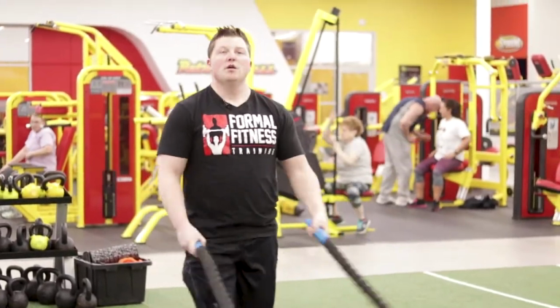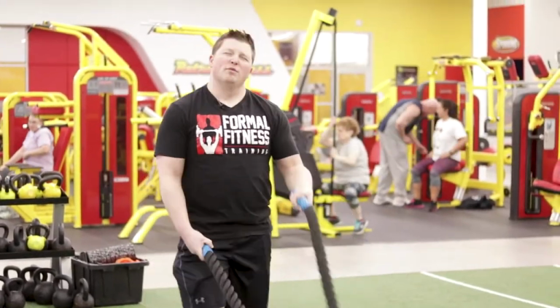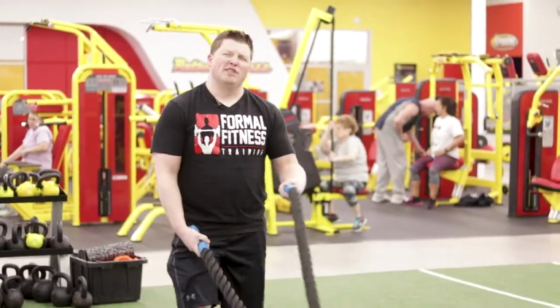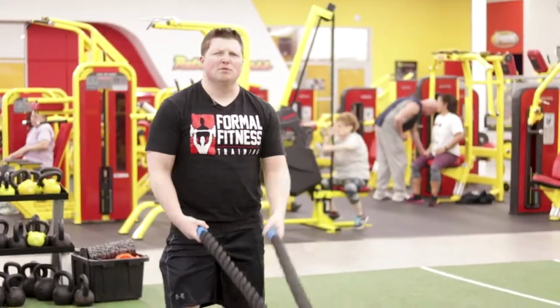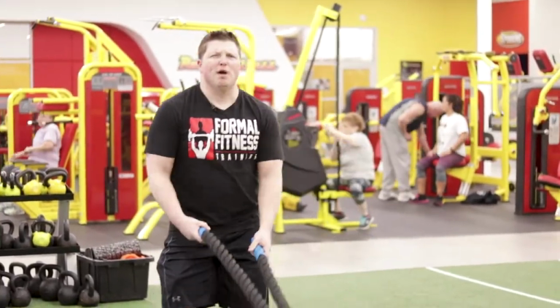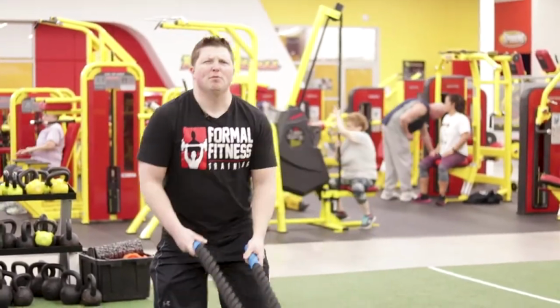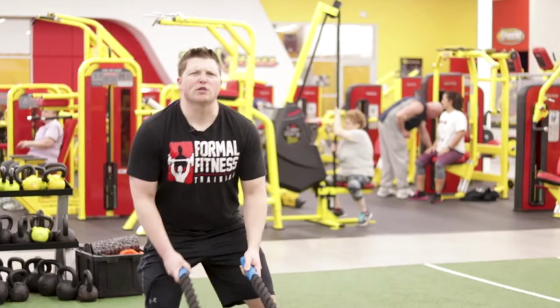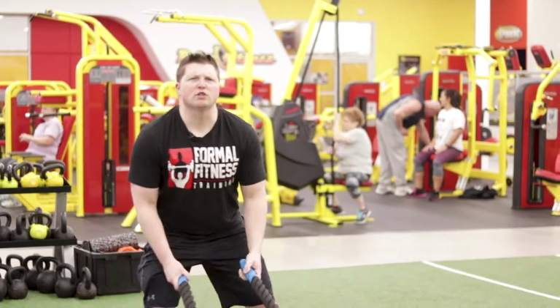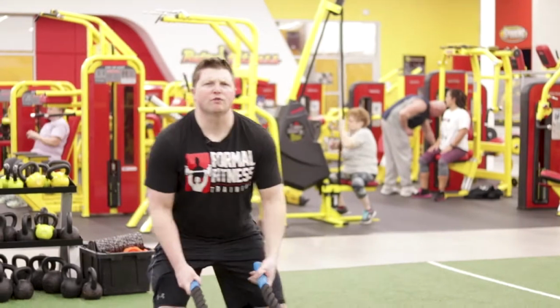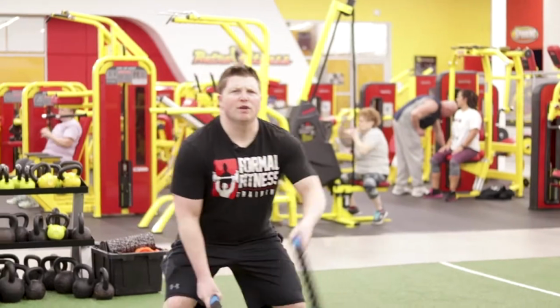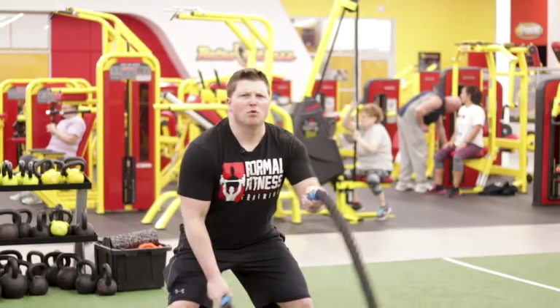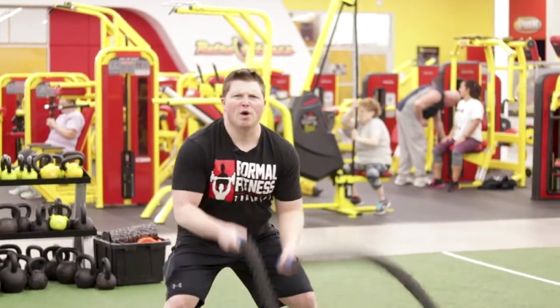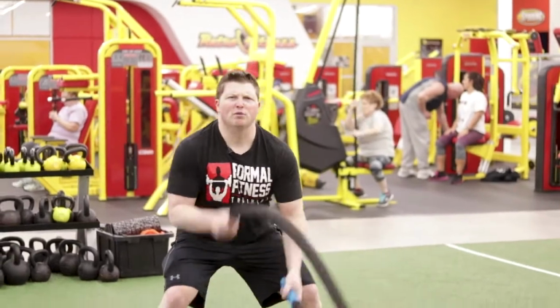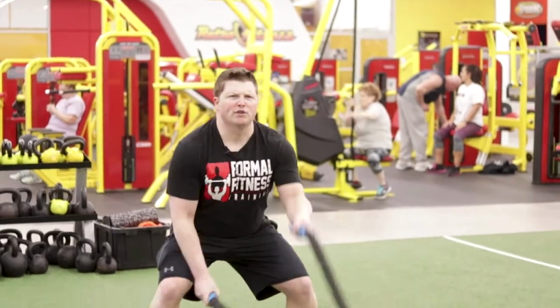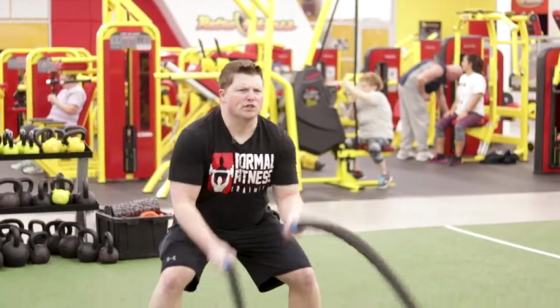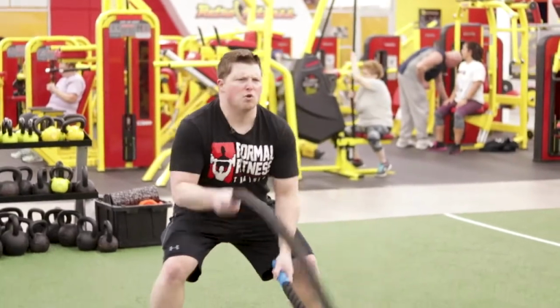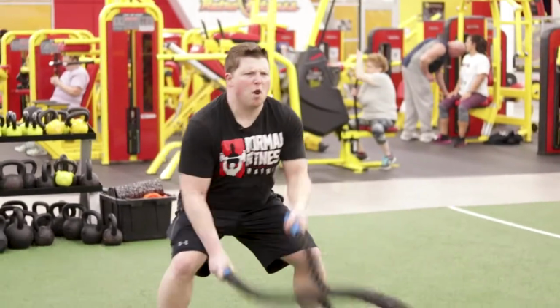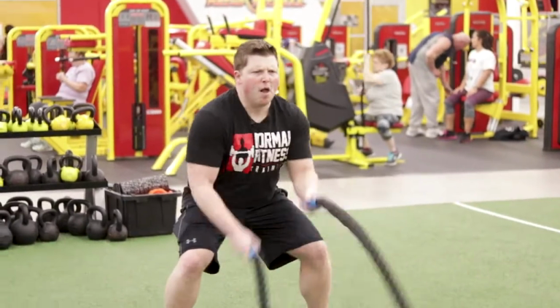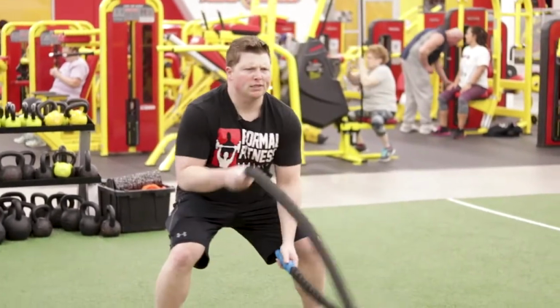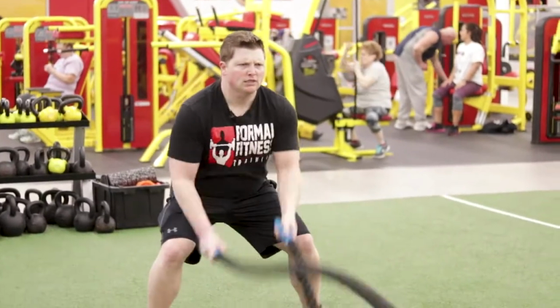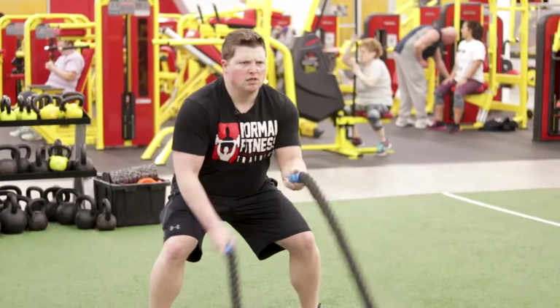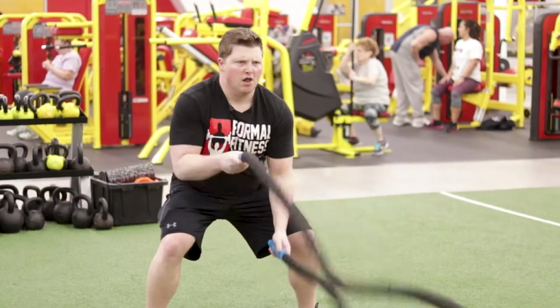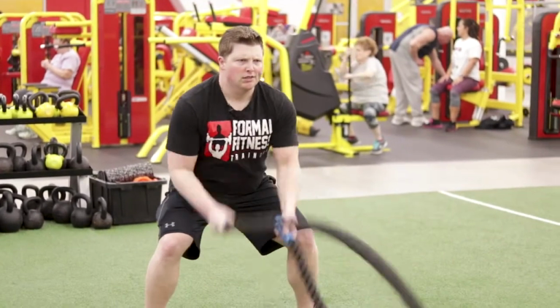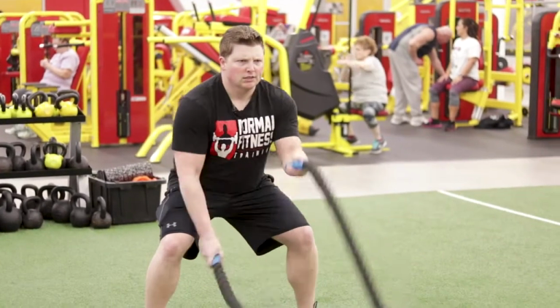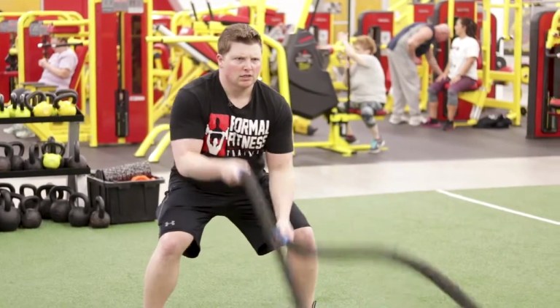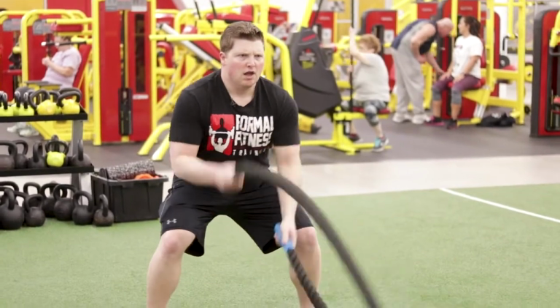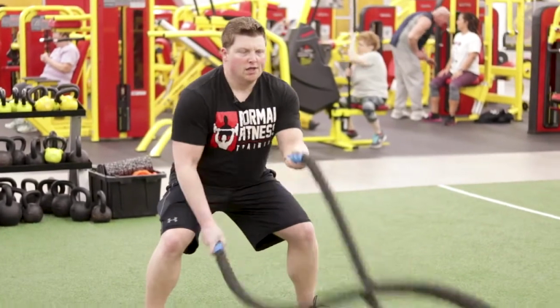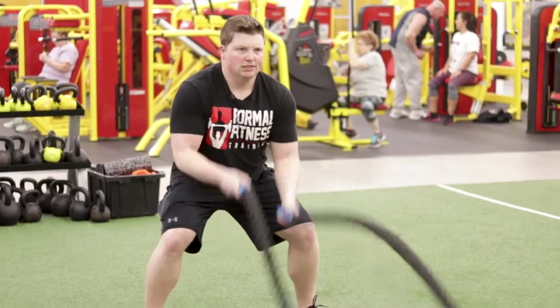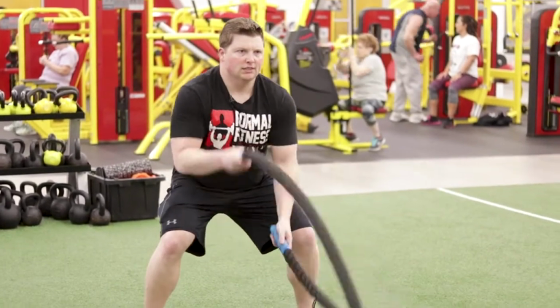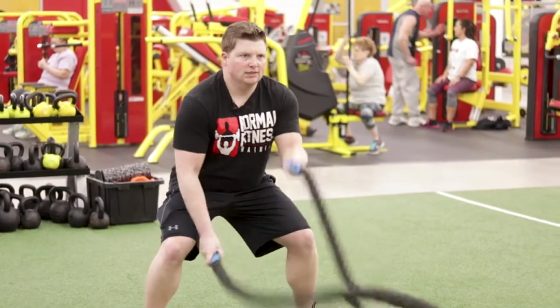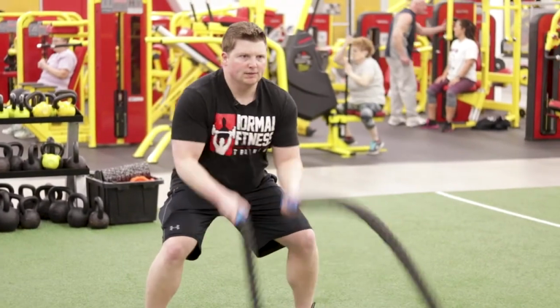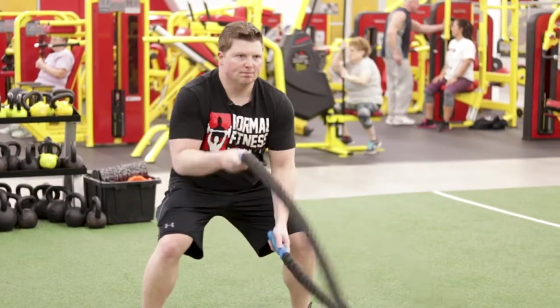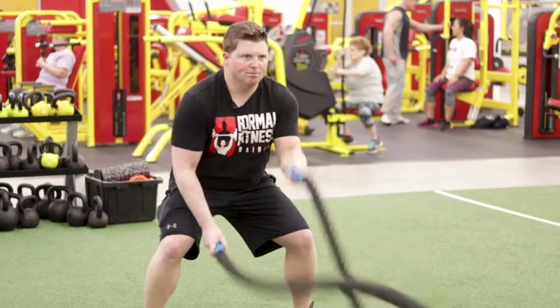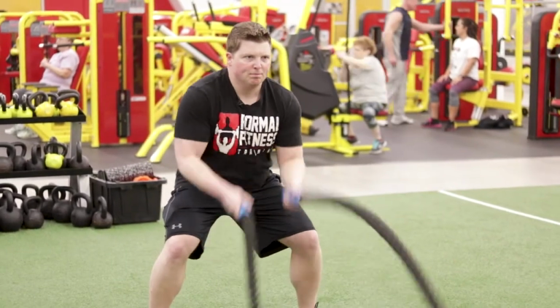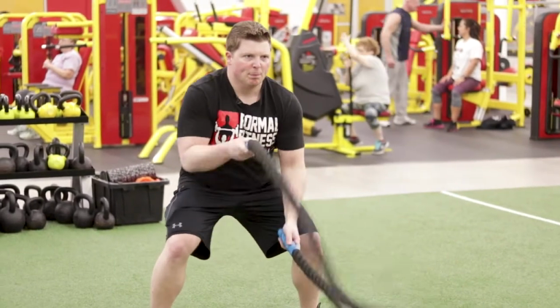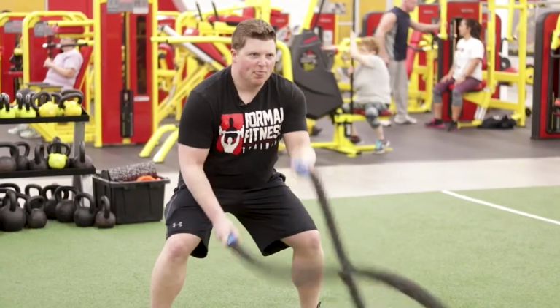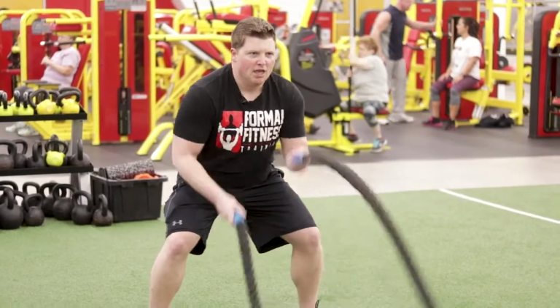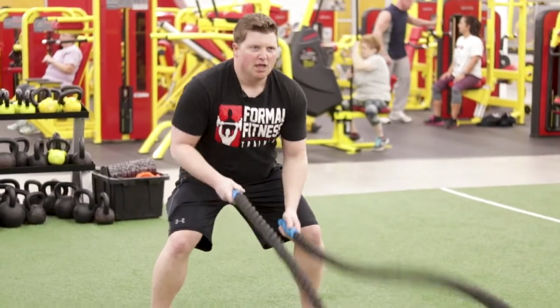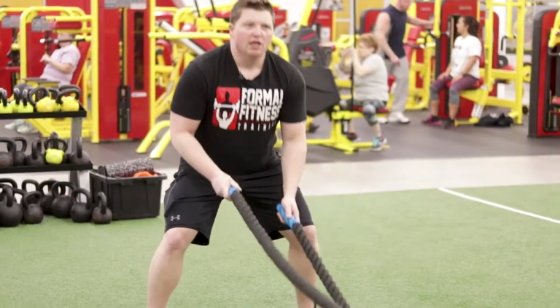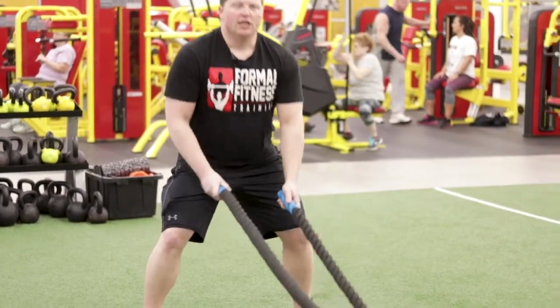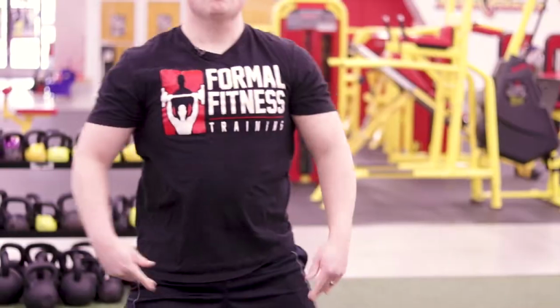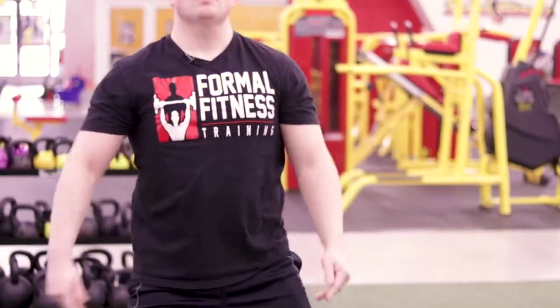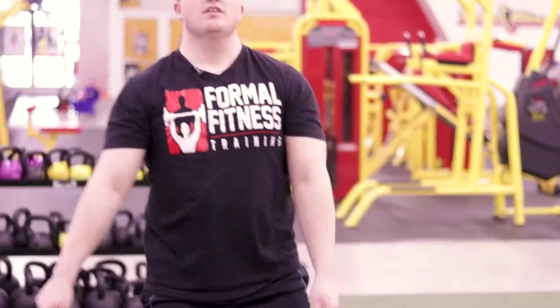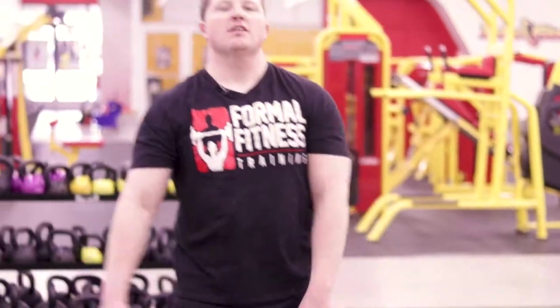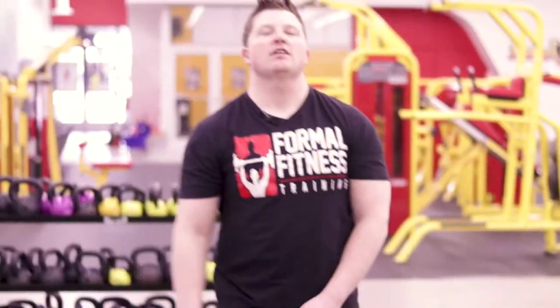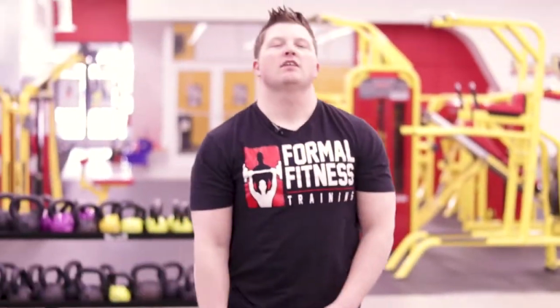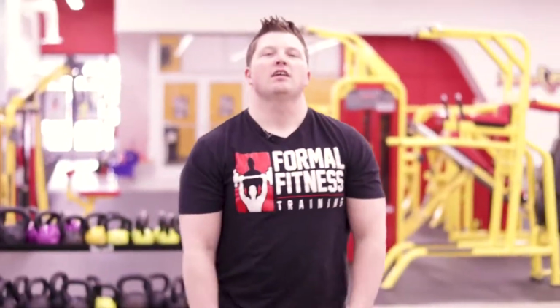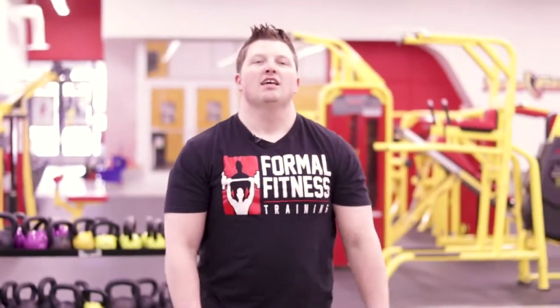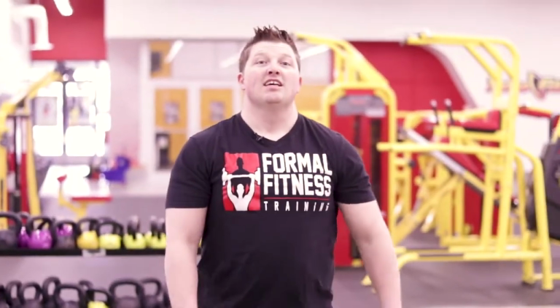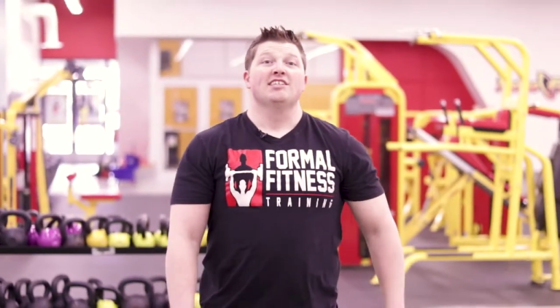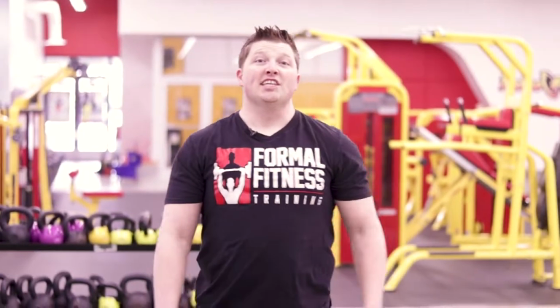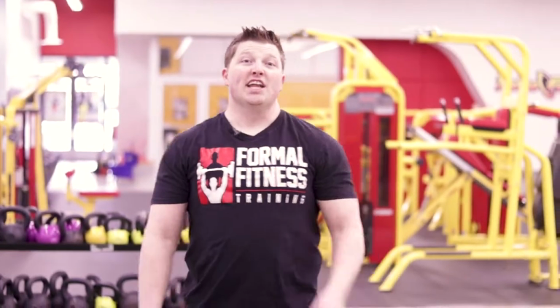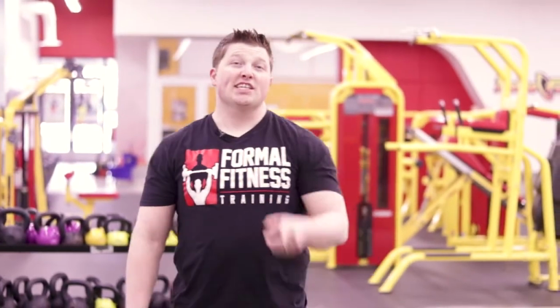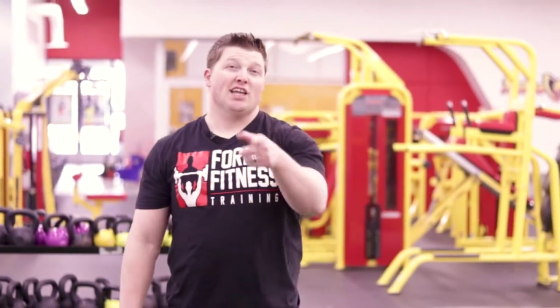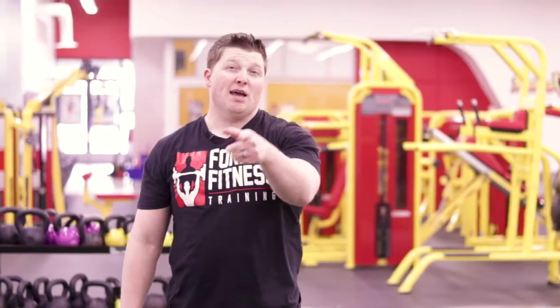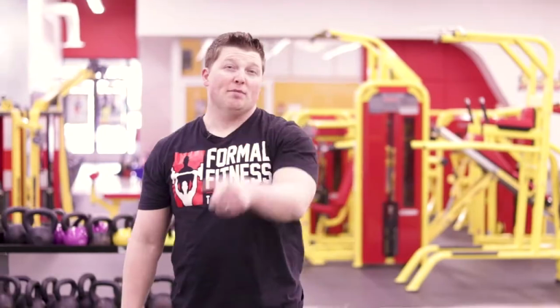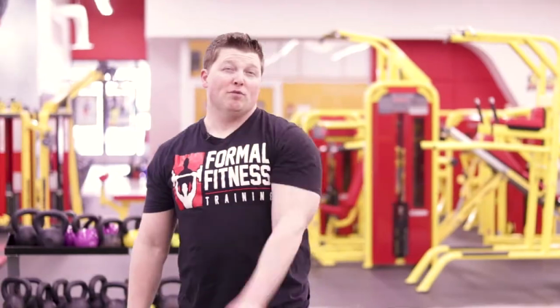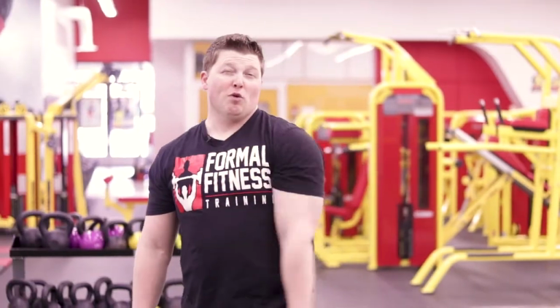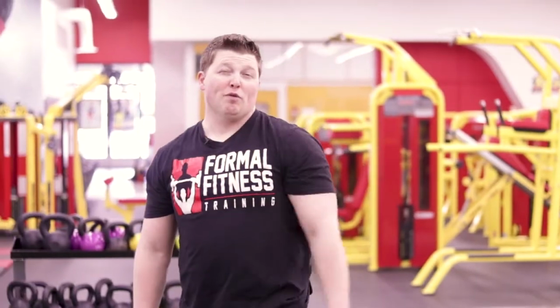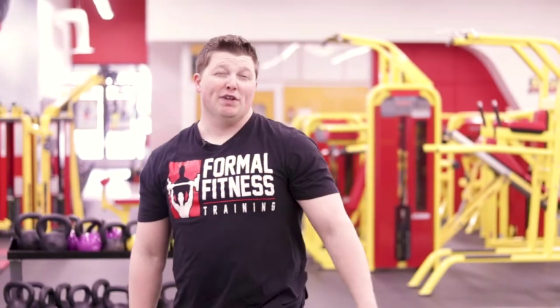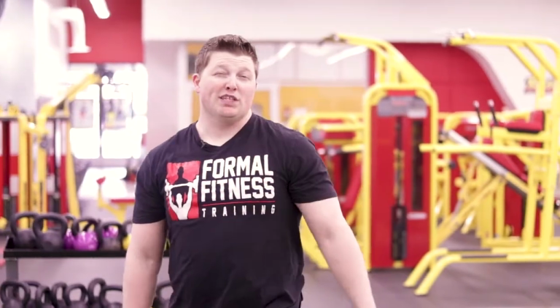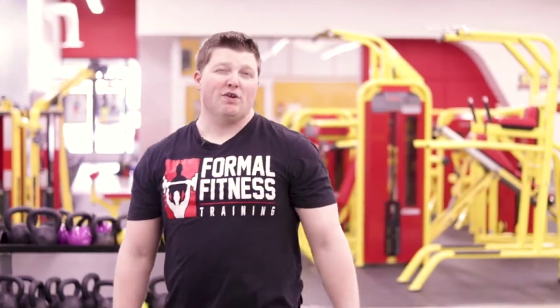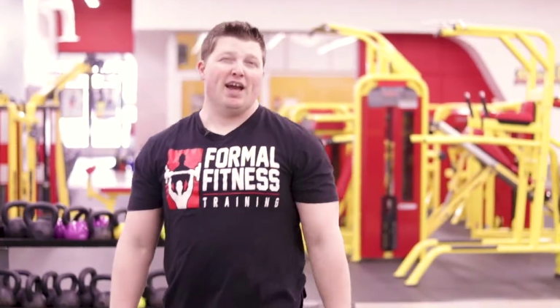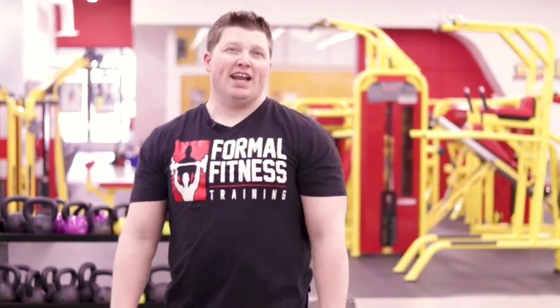Or you can even do jumping jacks. This is my personal favorite. See you next time, Formal Fitness Friday.